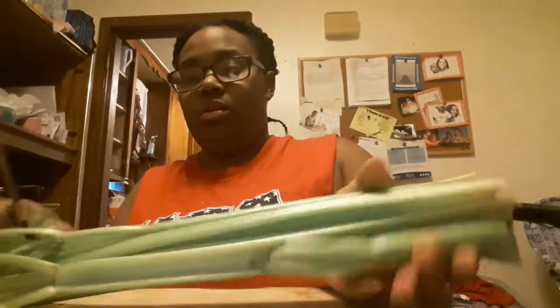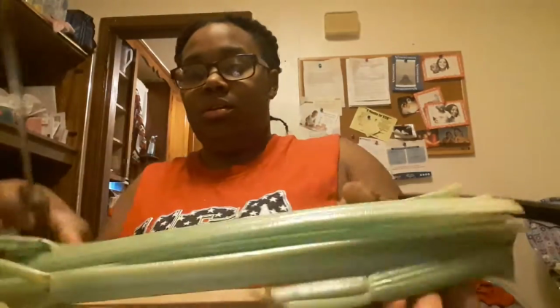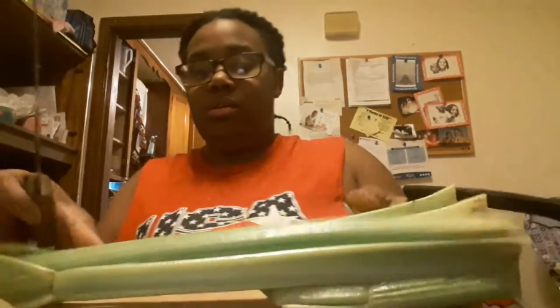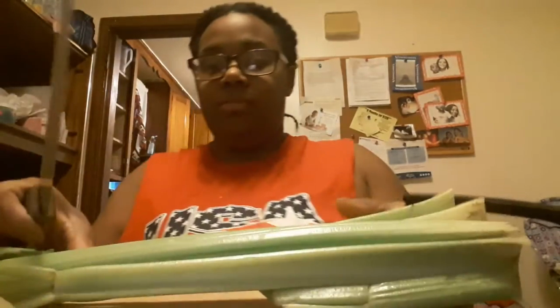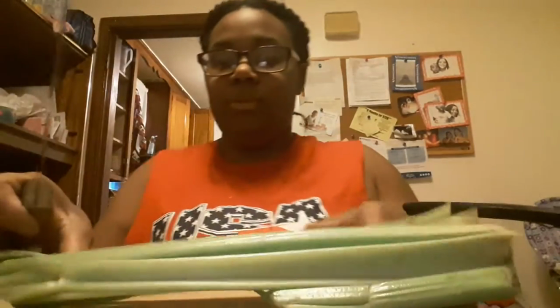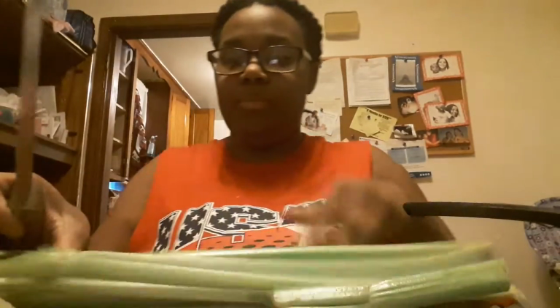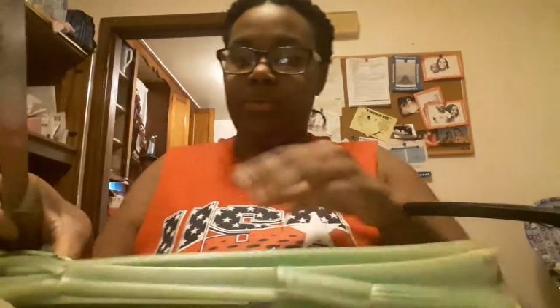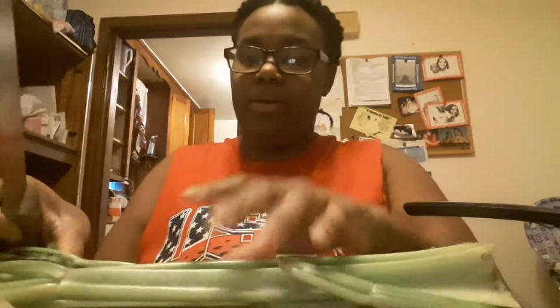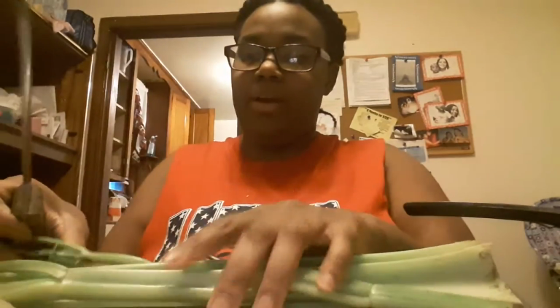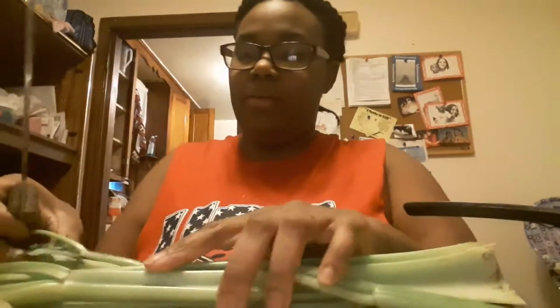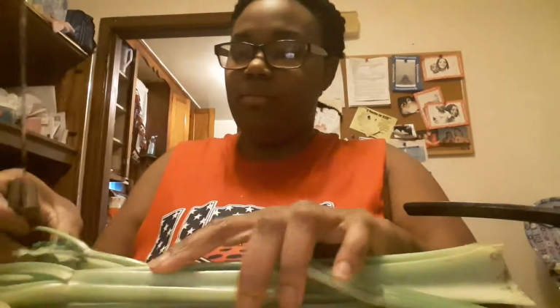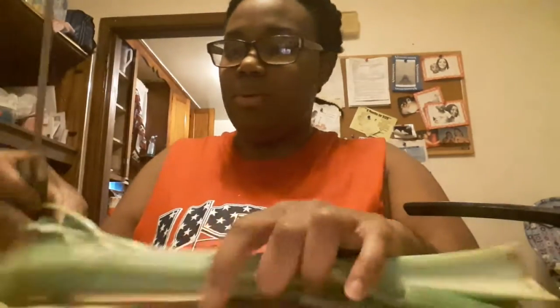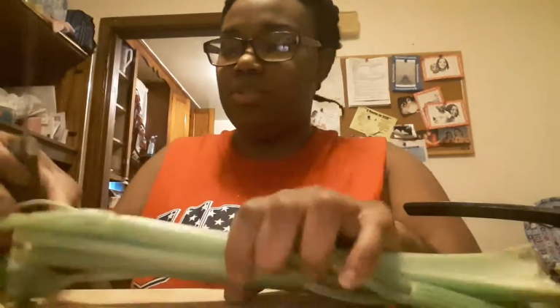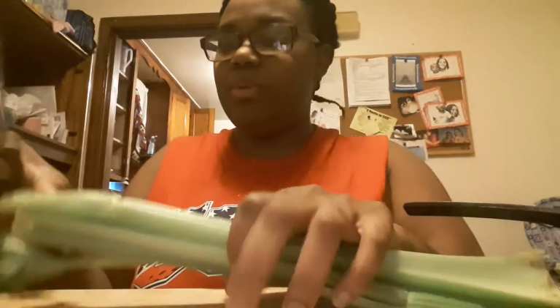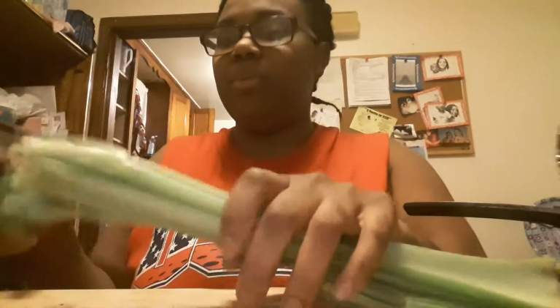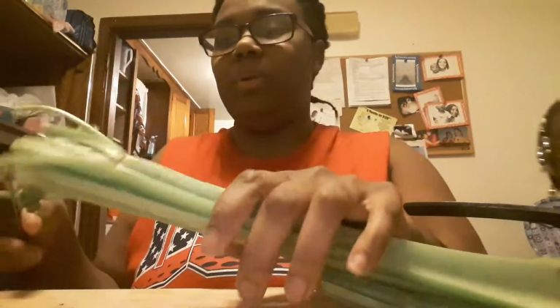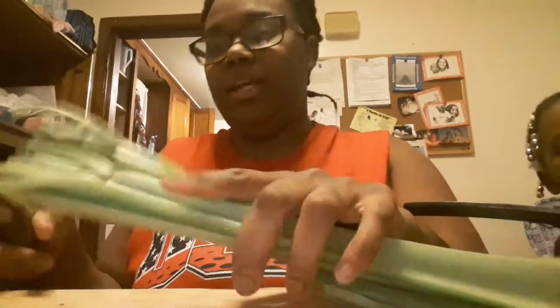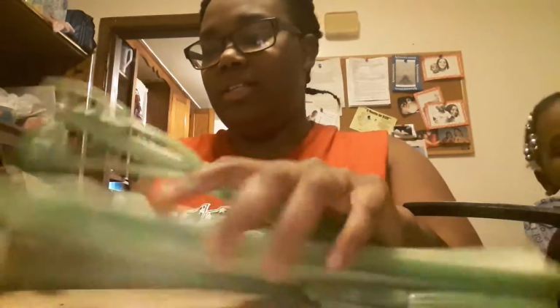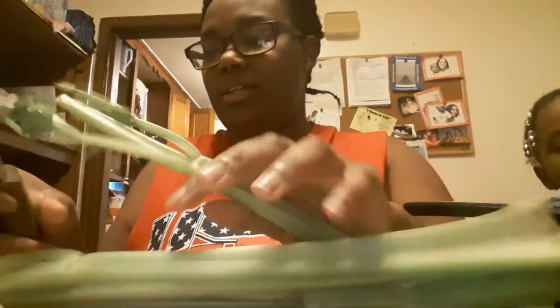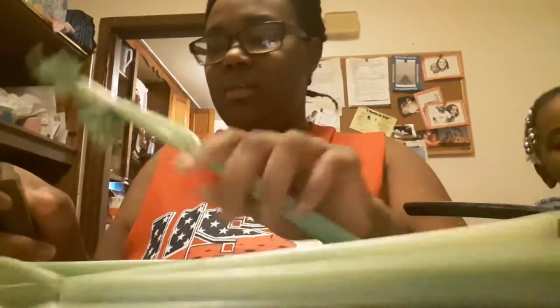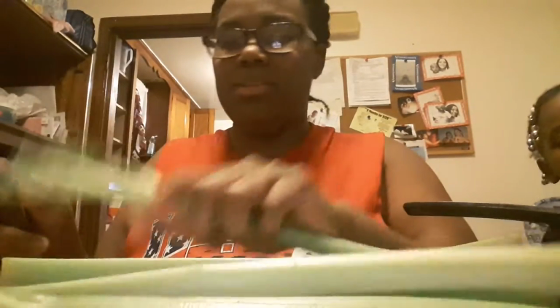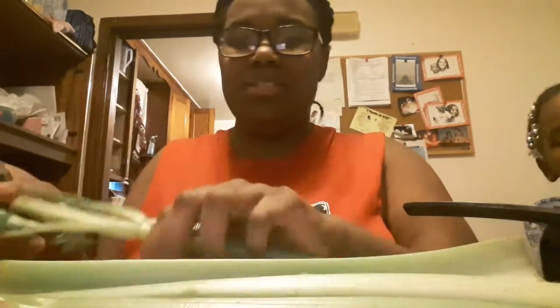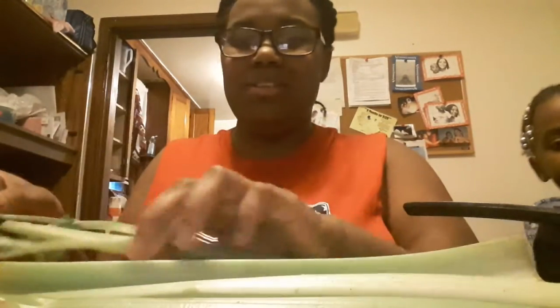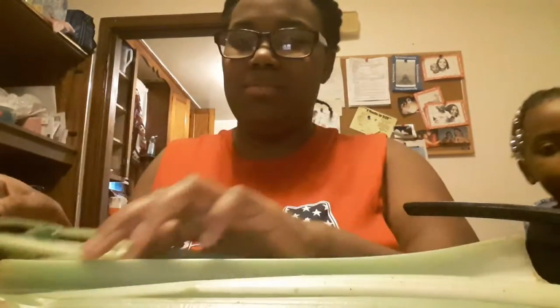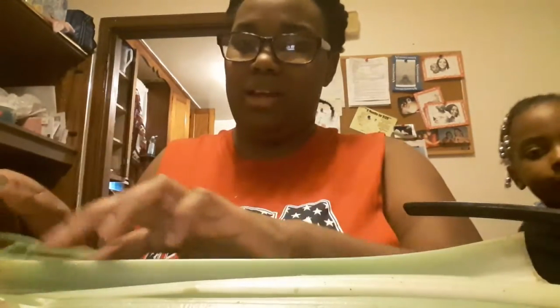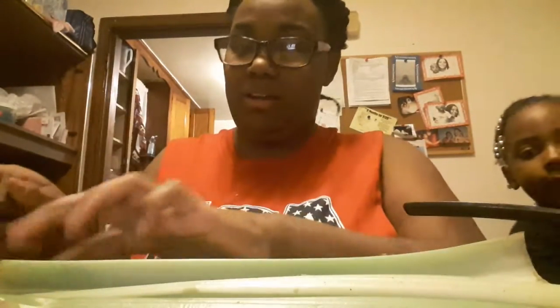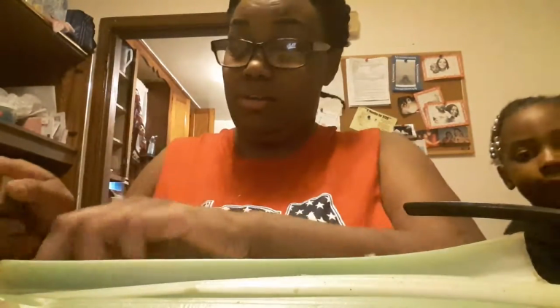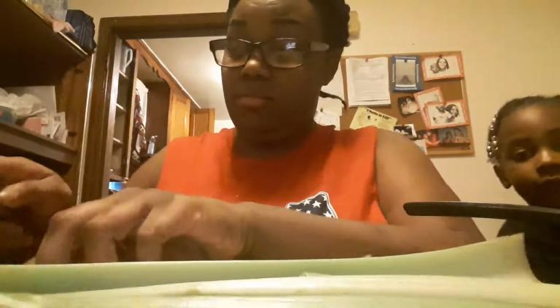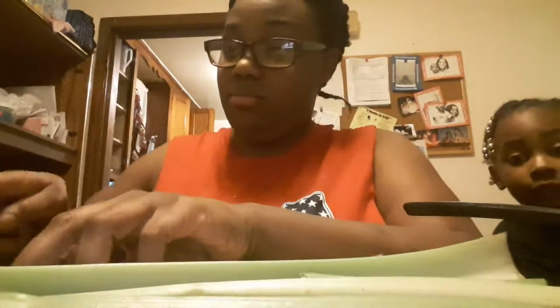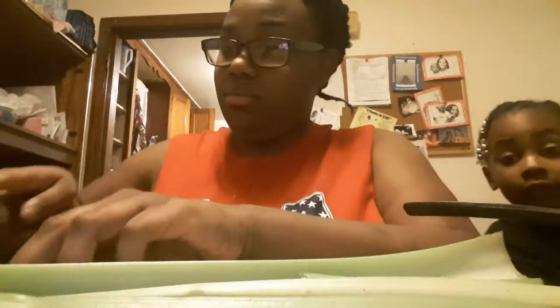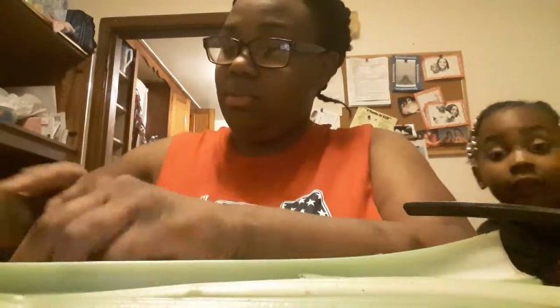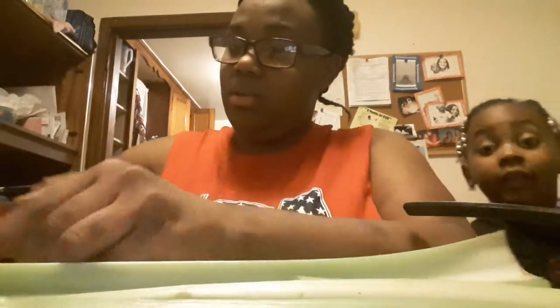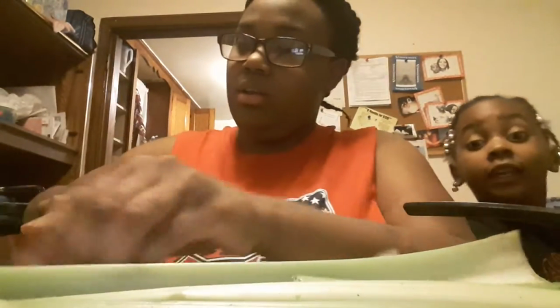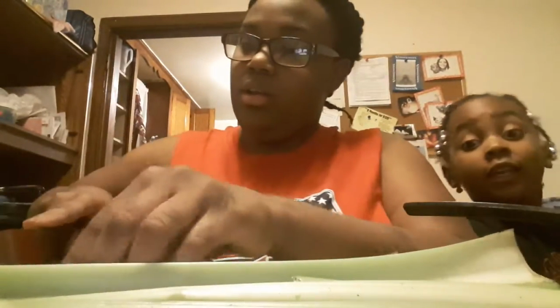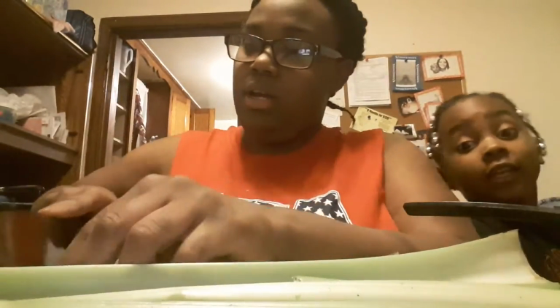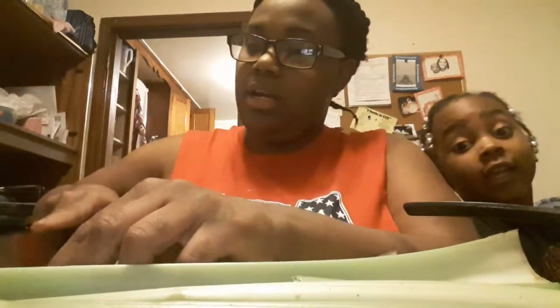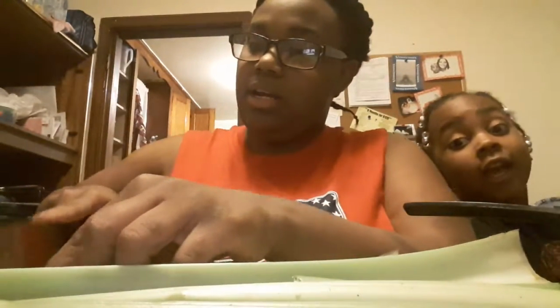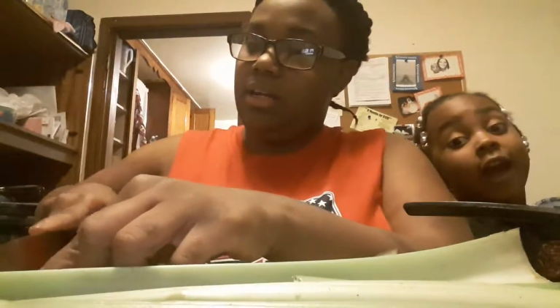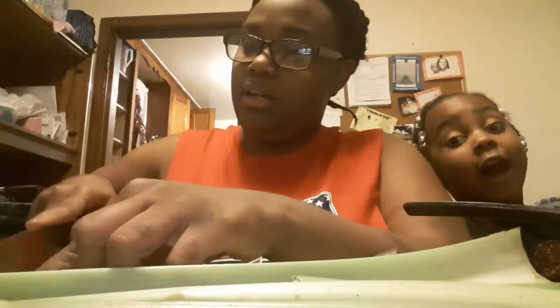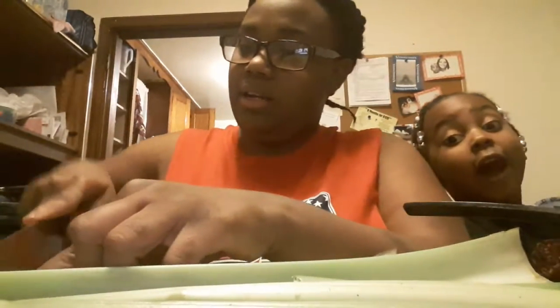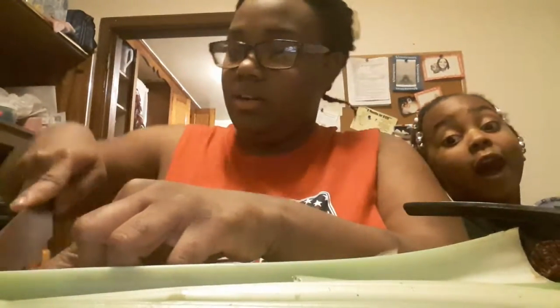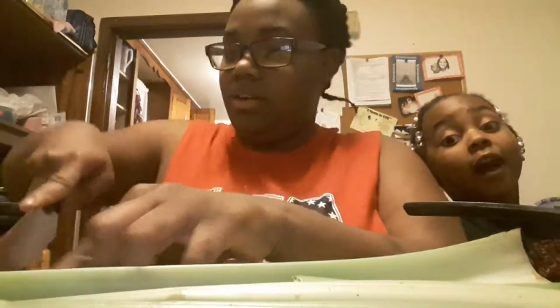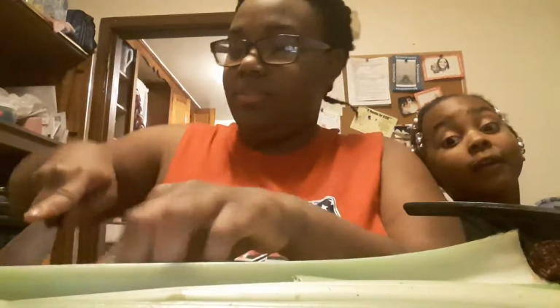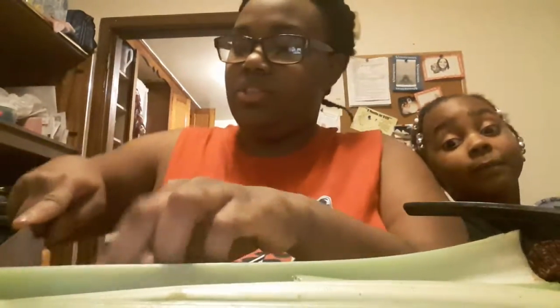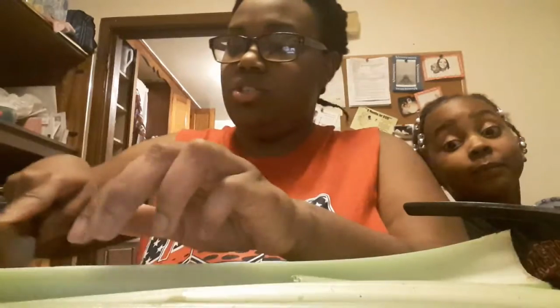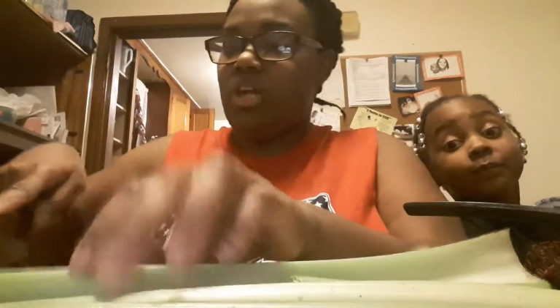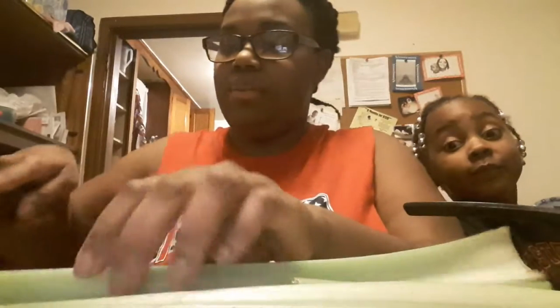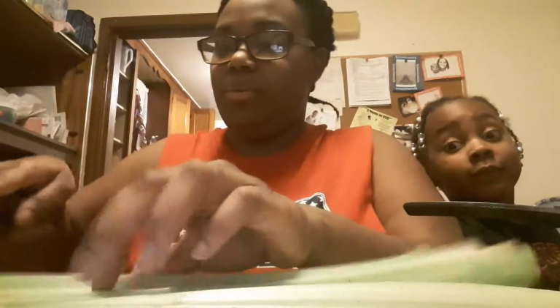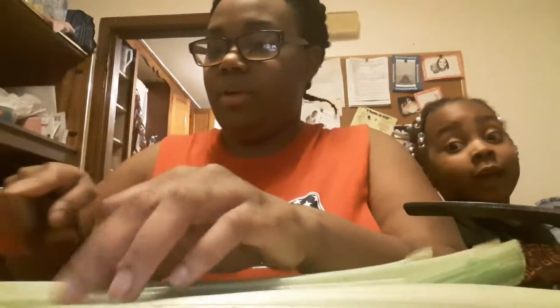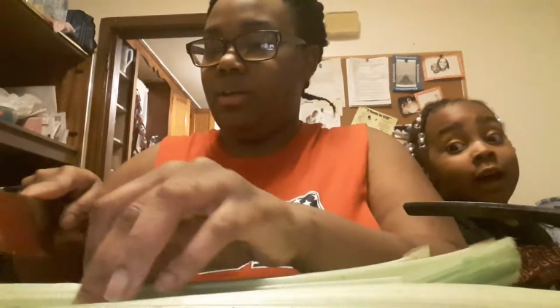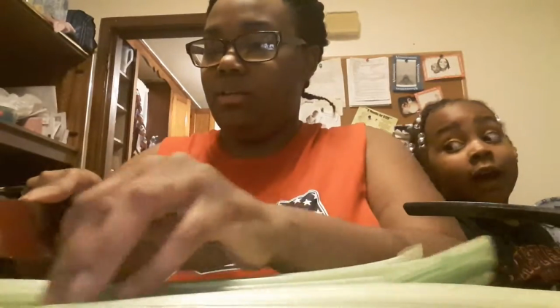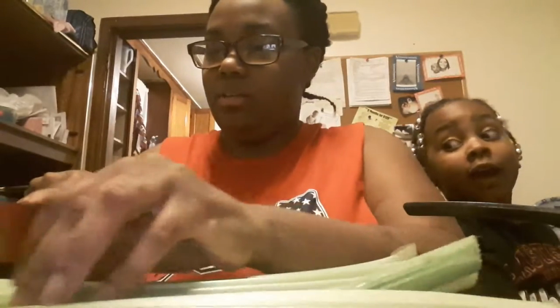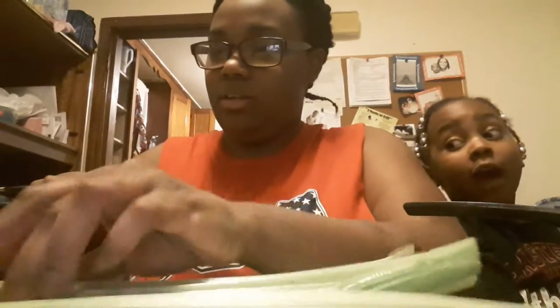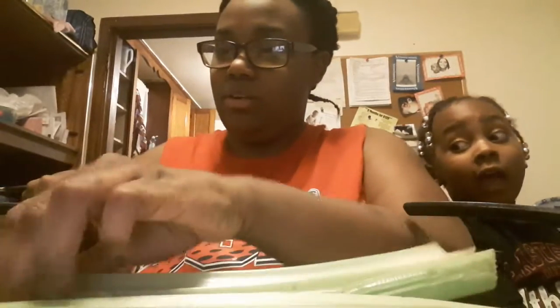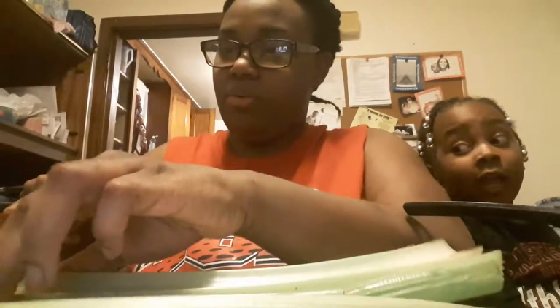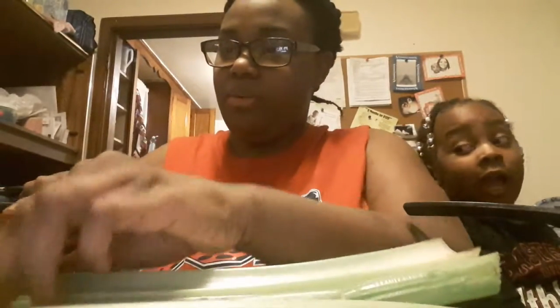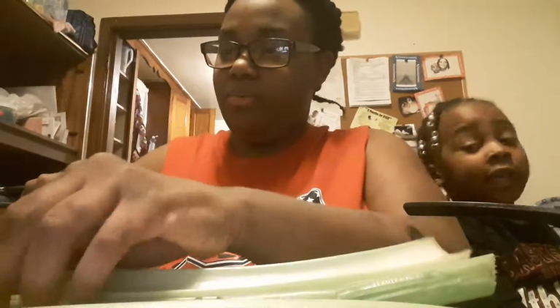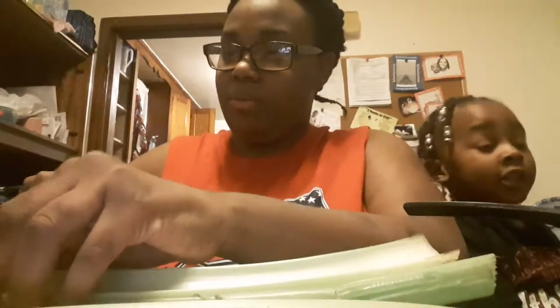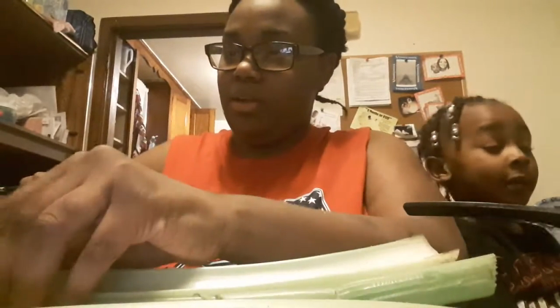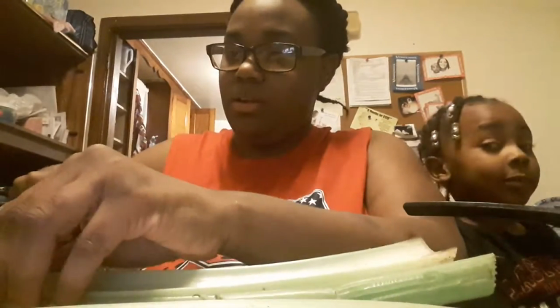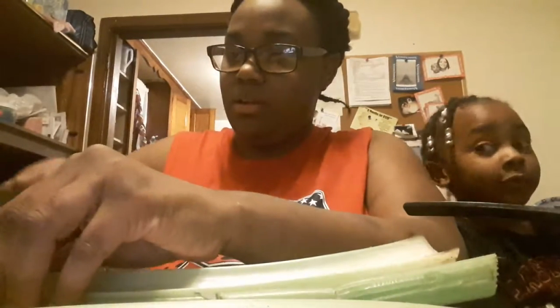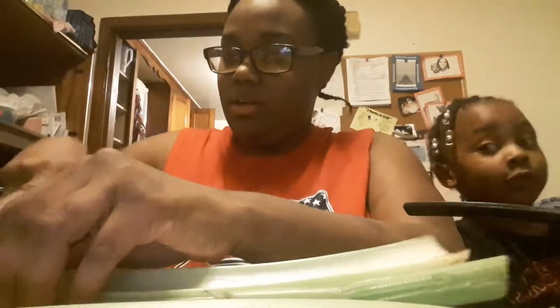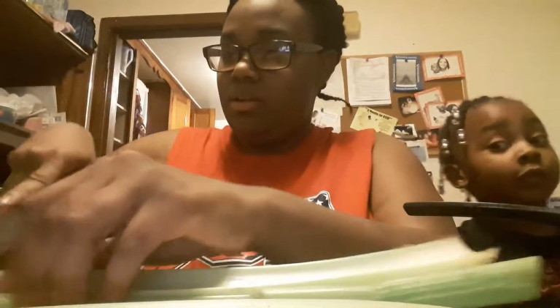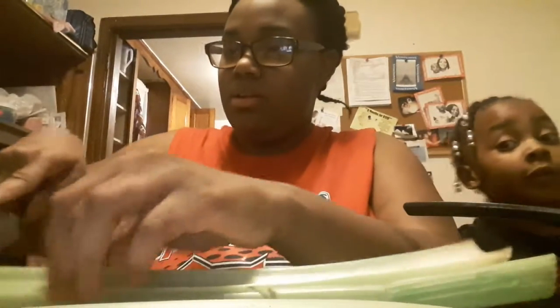Look around. Most people like to keep the stem, but I don't. I'm trying to cut it off, chop it away, get it away from there.